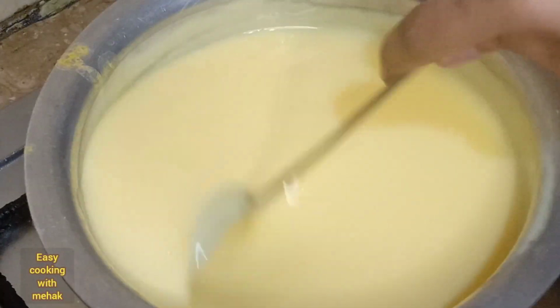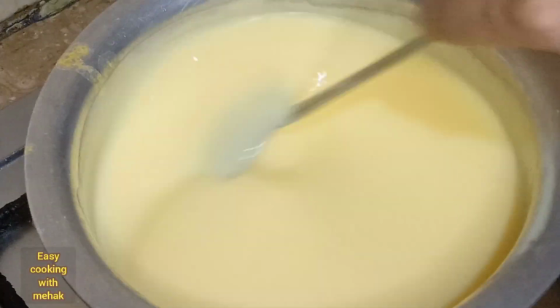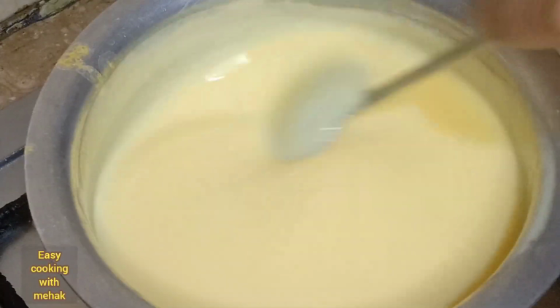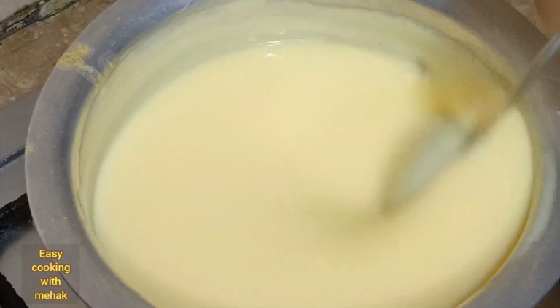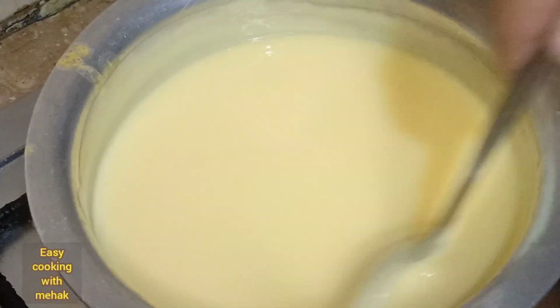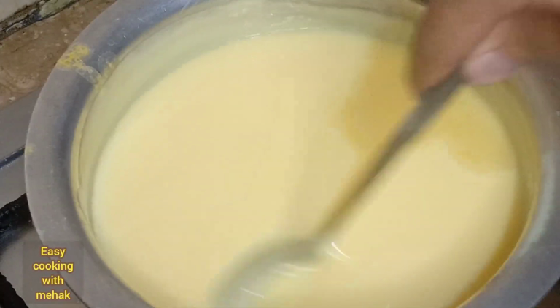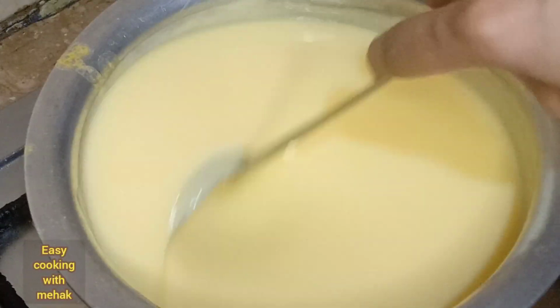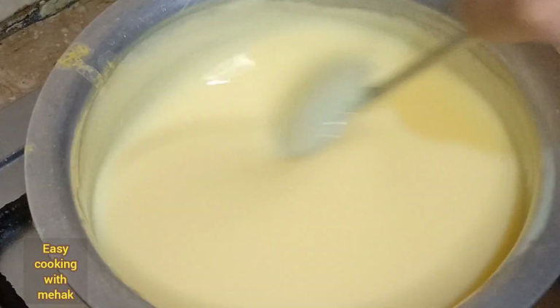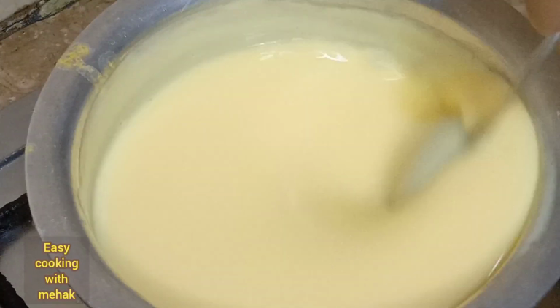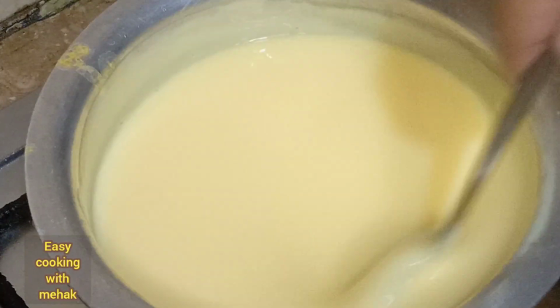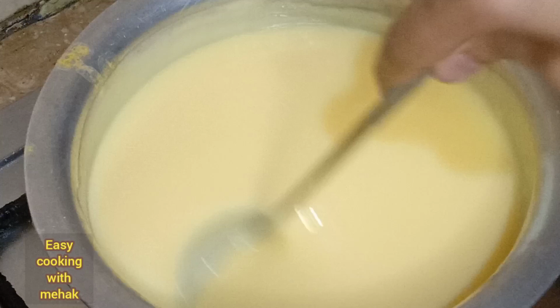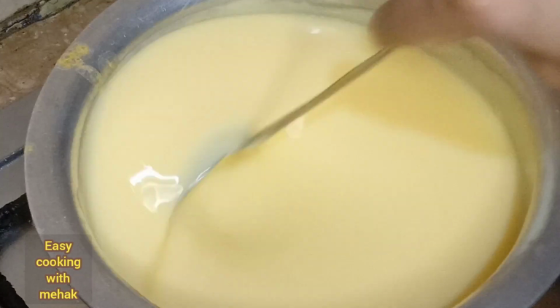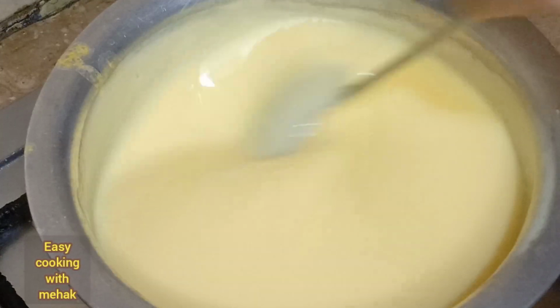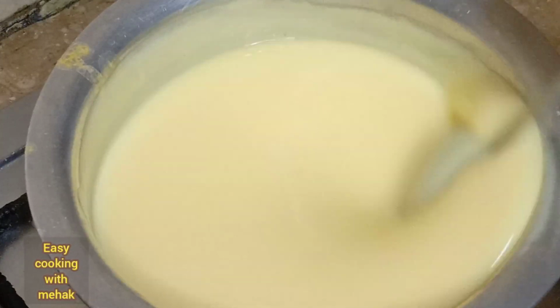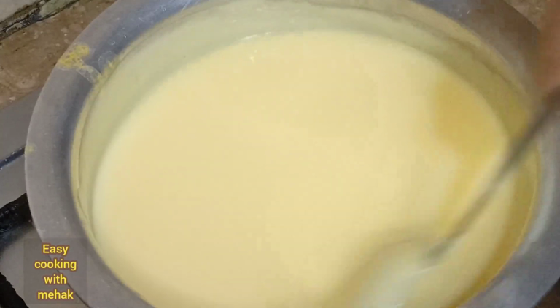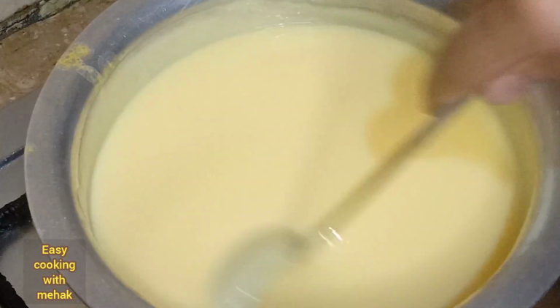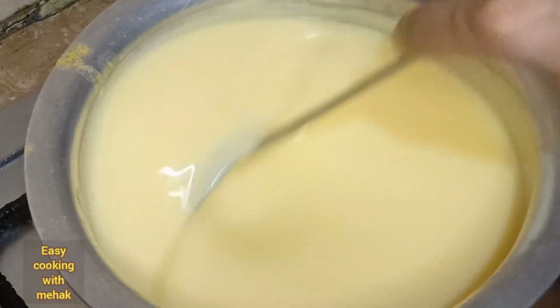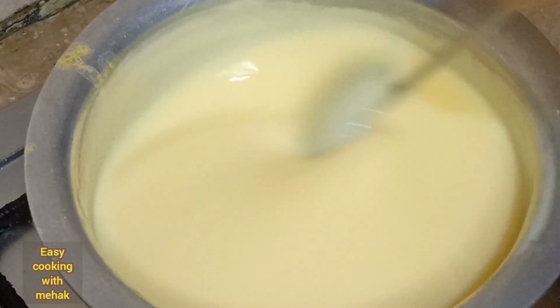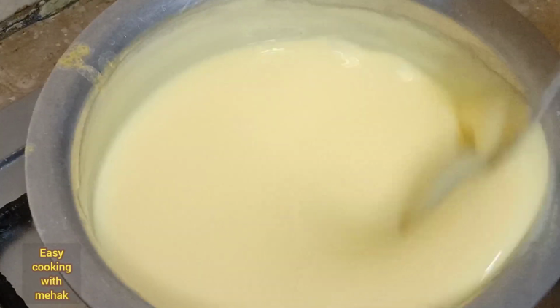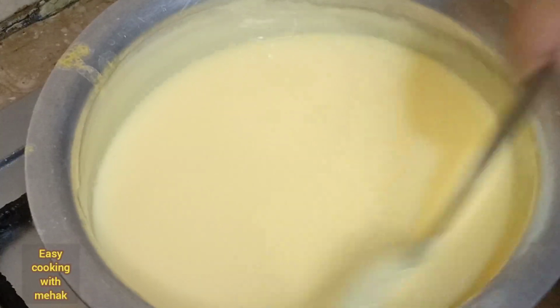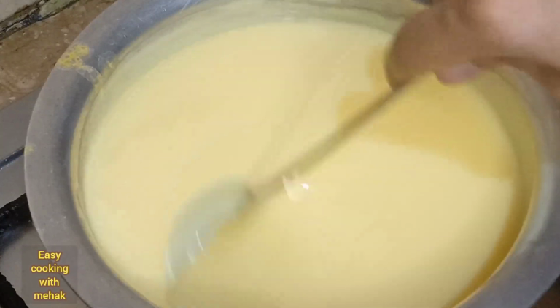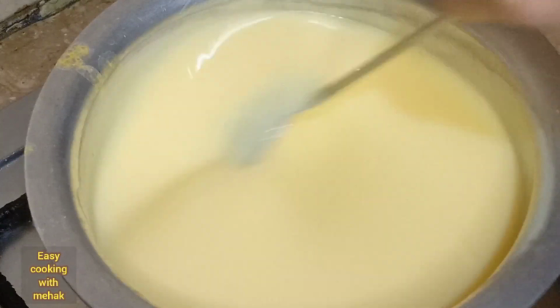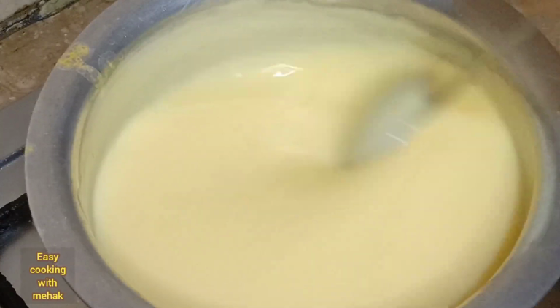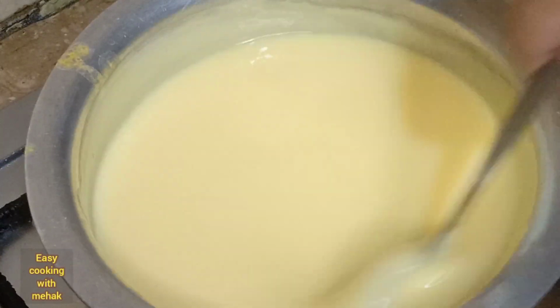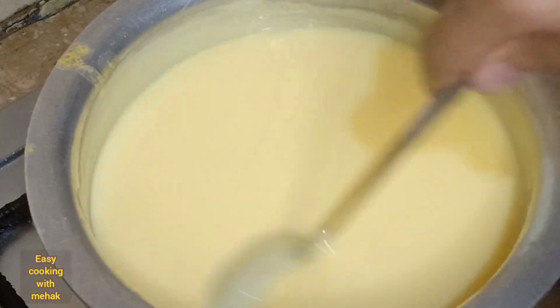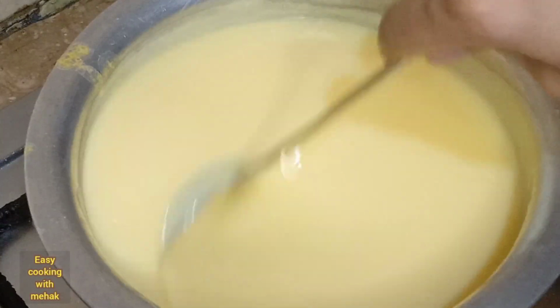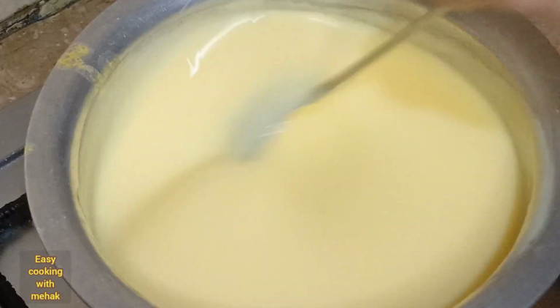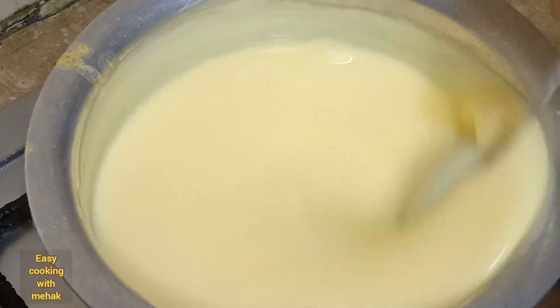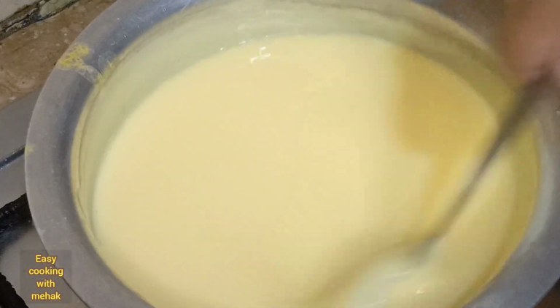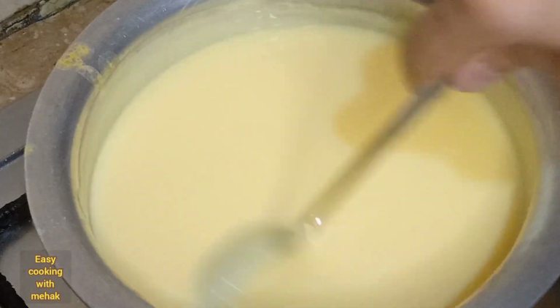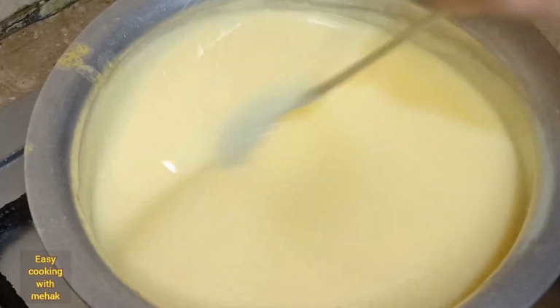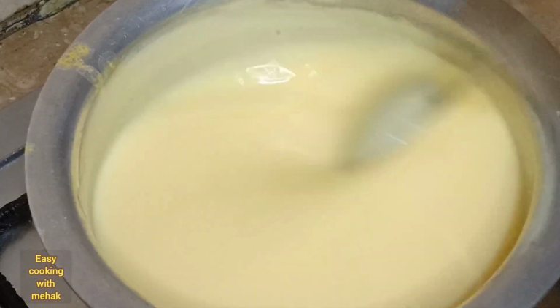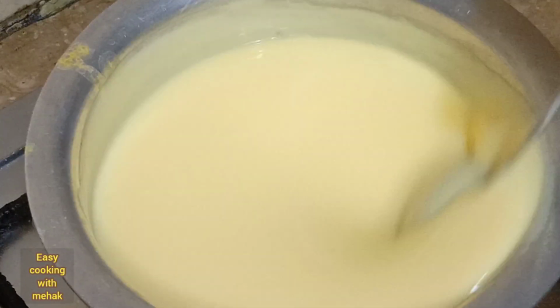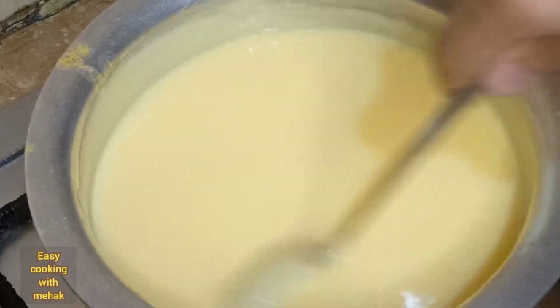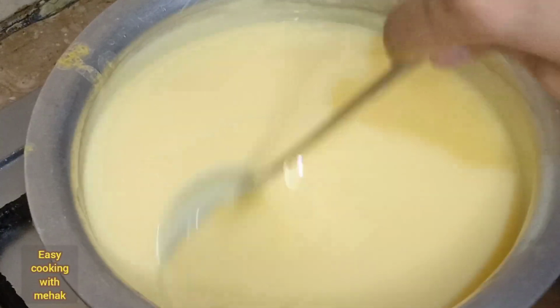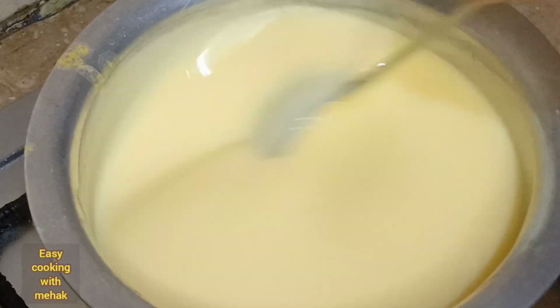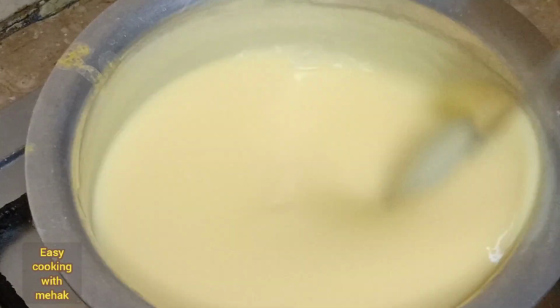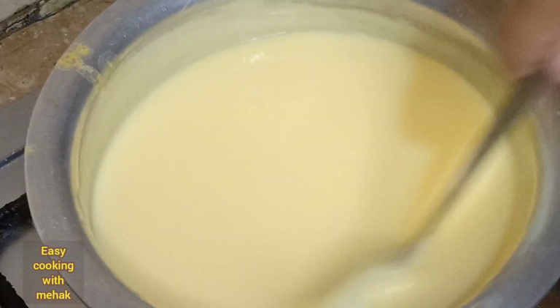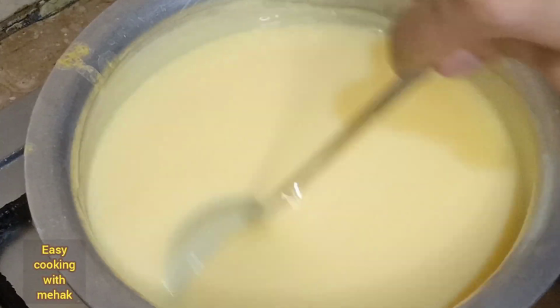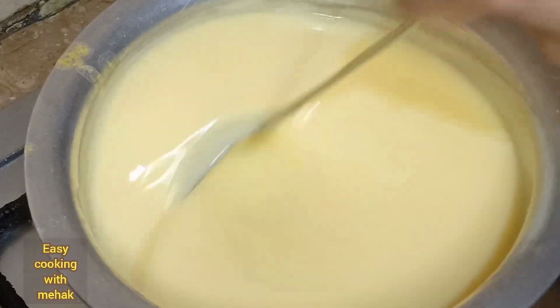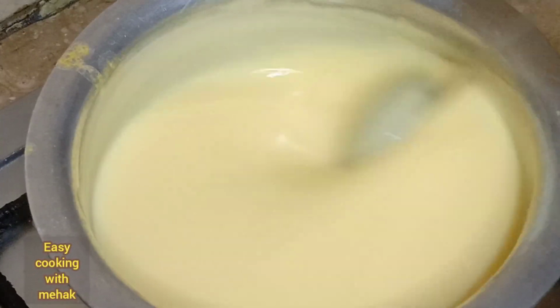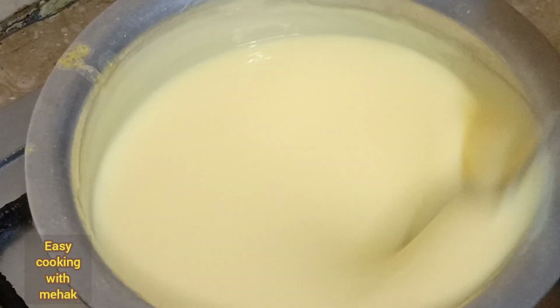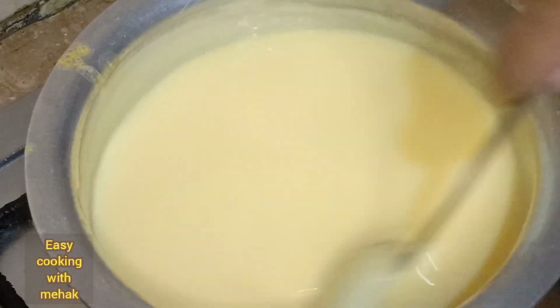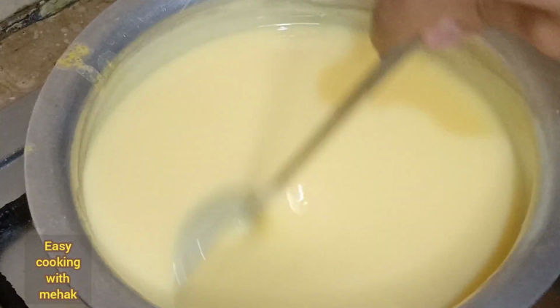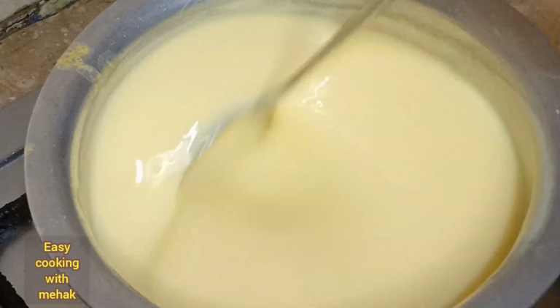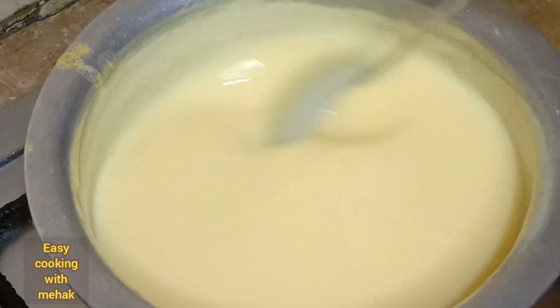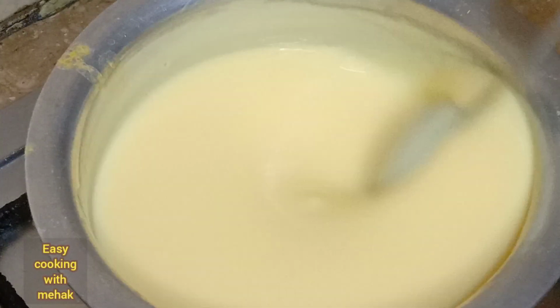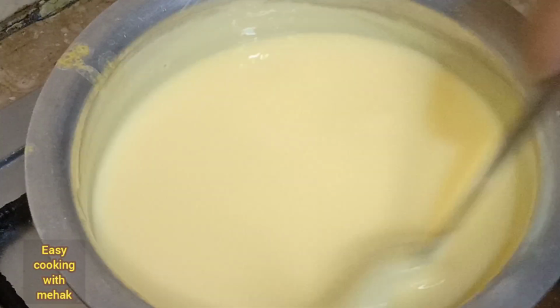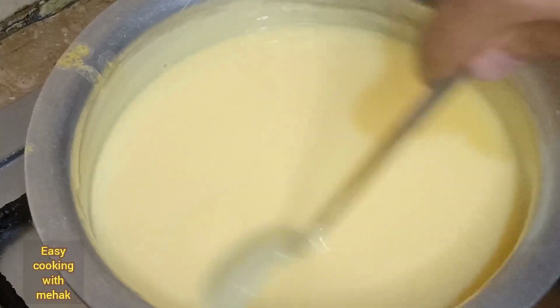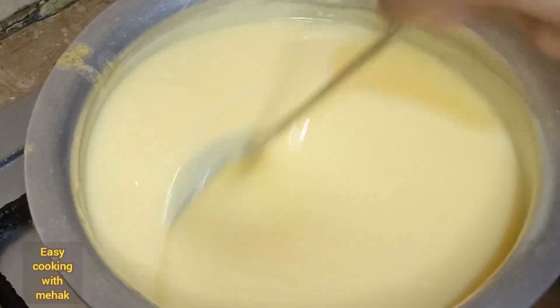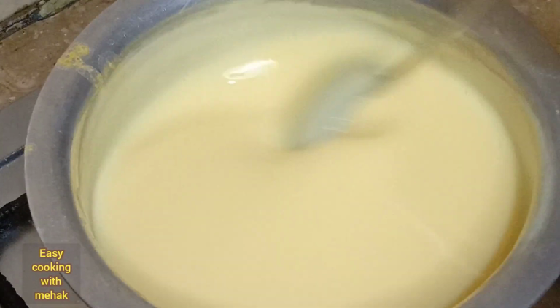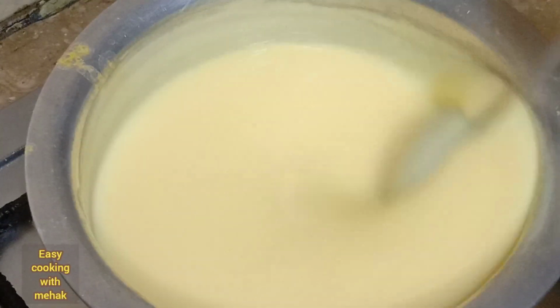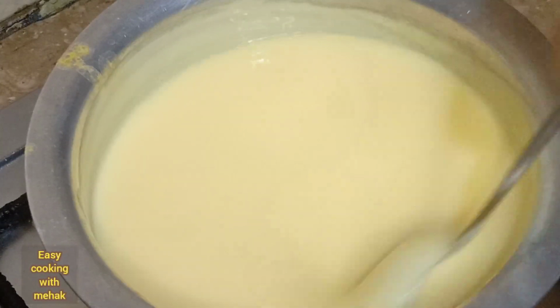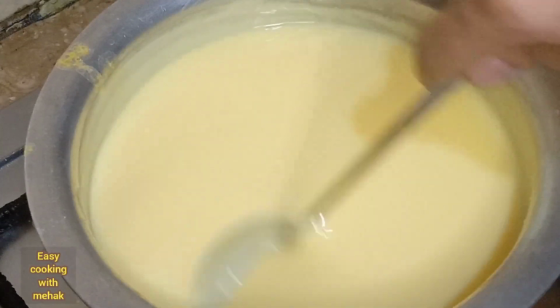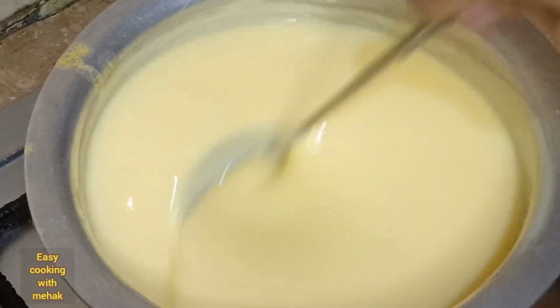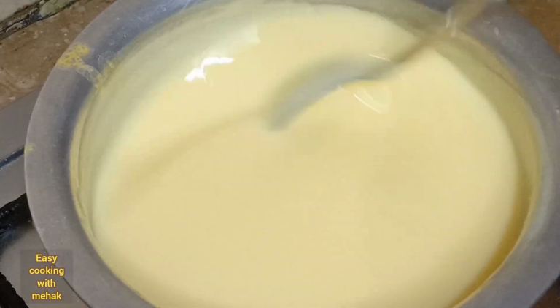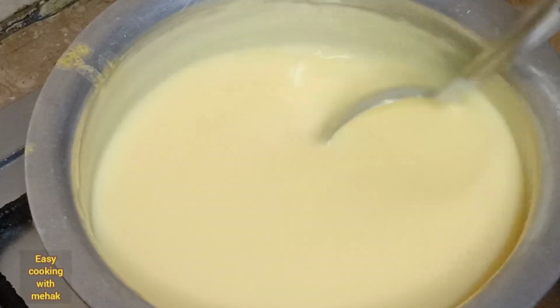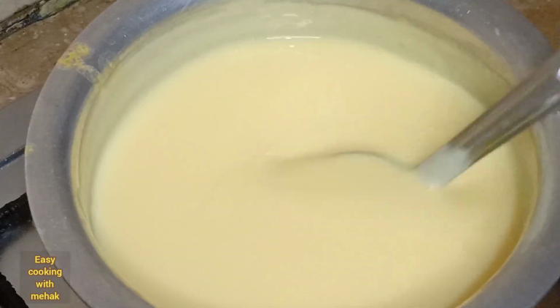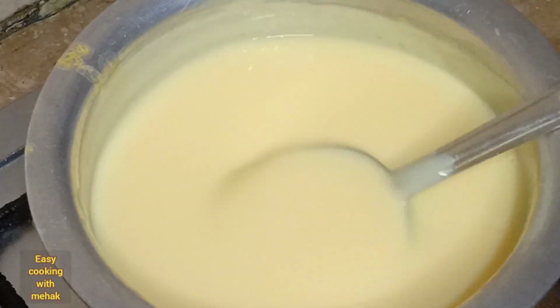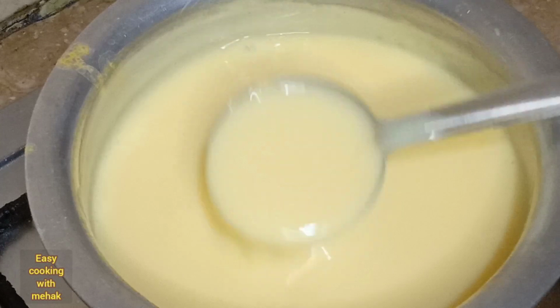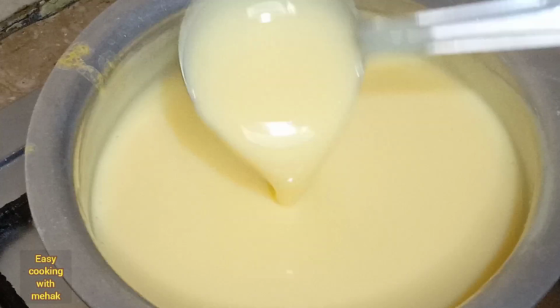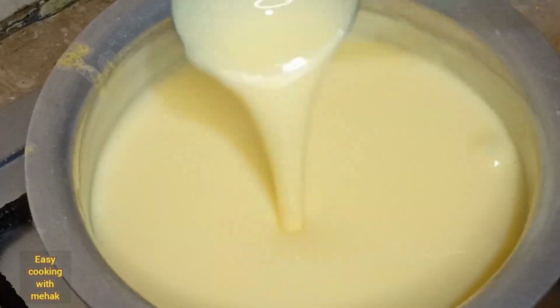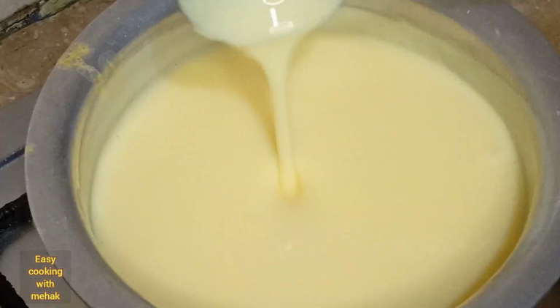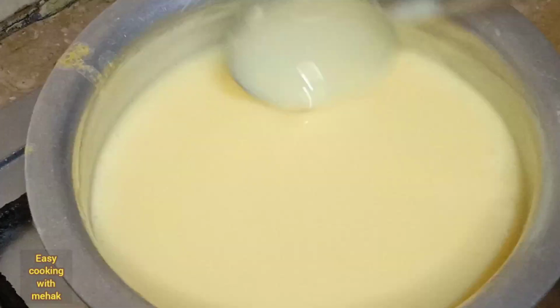I have to make it a normal consistency. It is looking very nice. You can add more custard powder to make it thicker and more solid if you prefer.